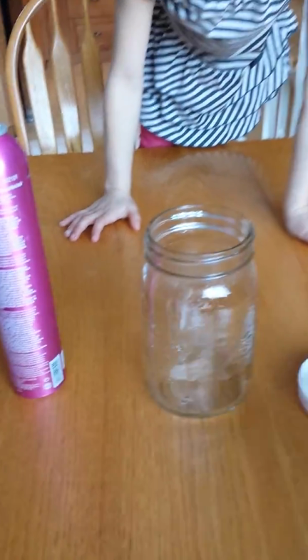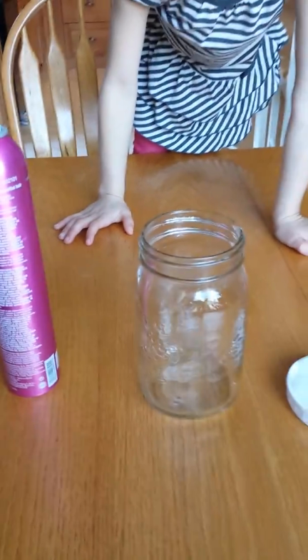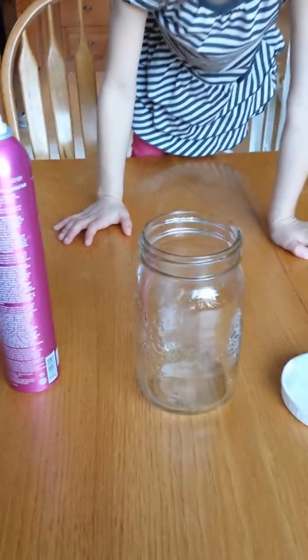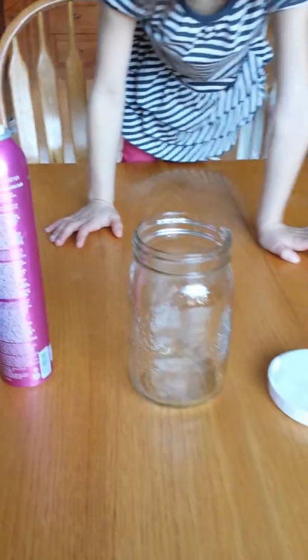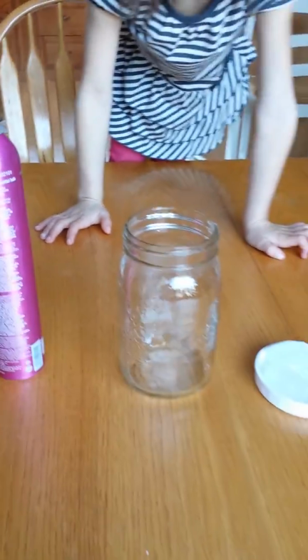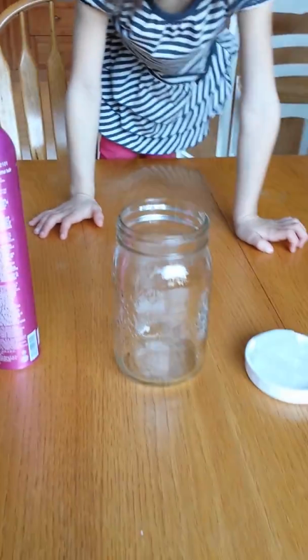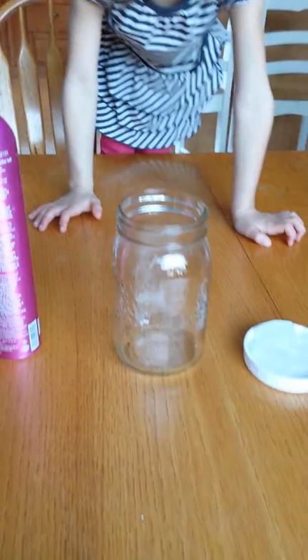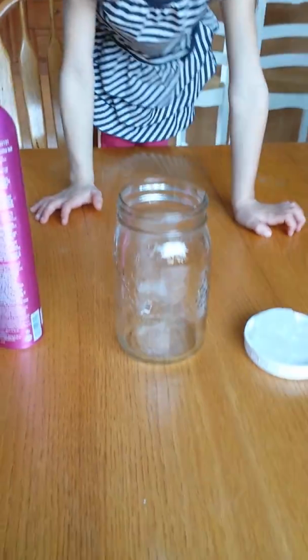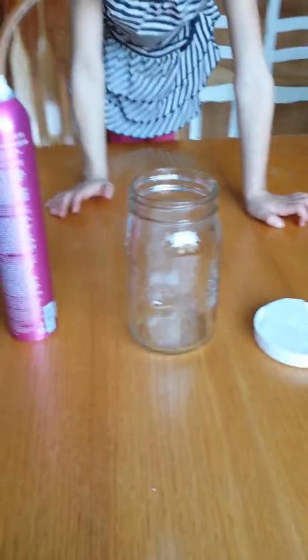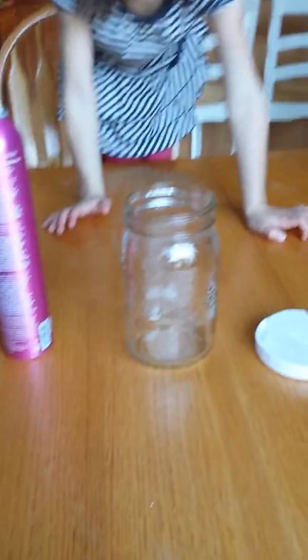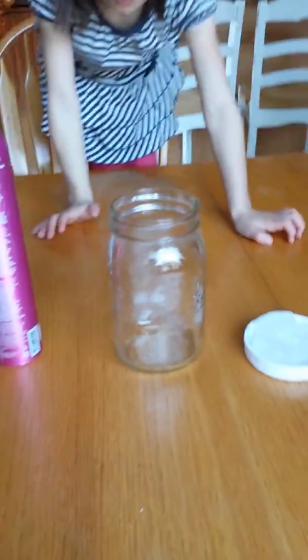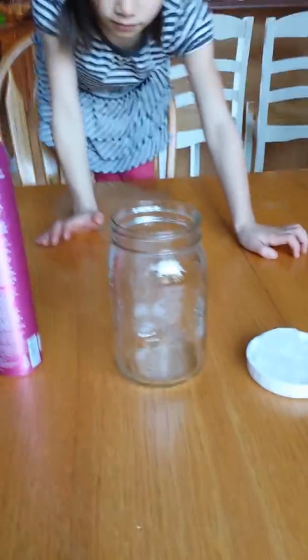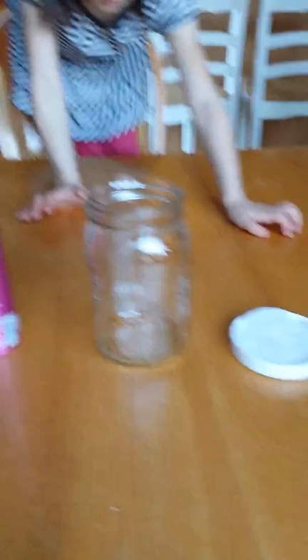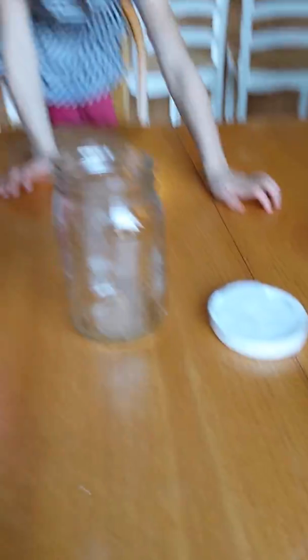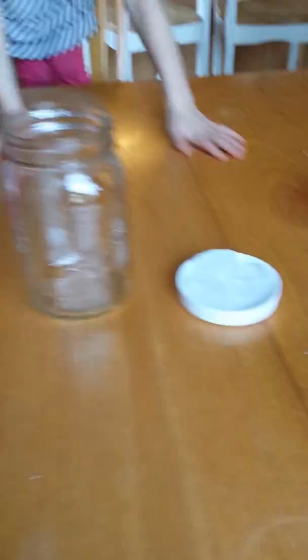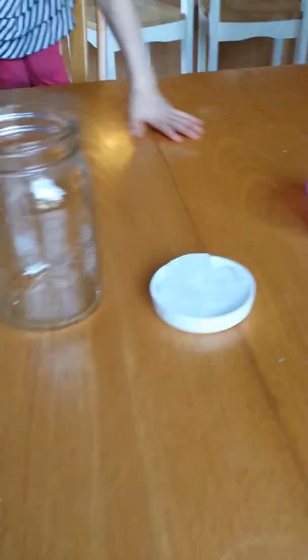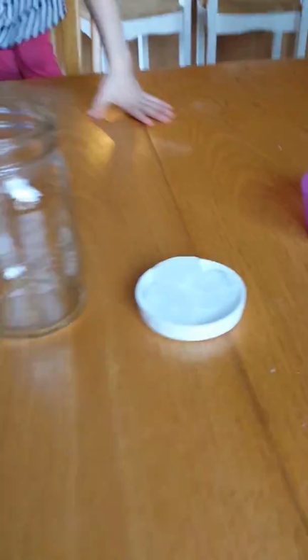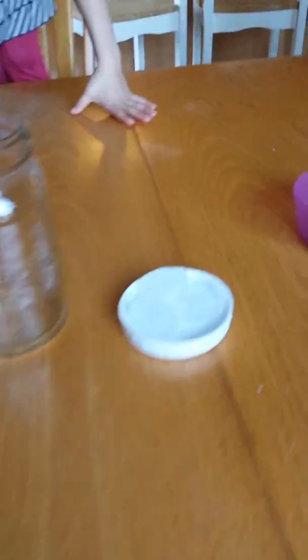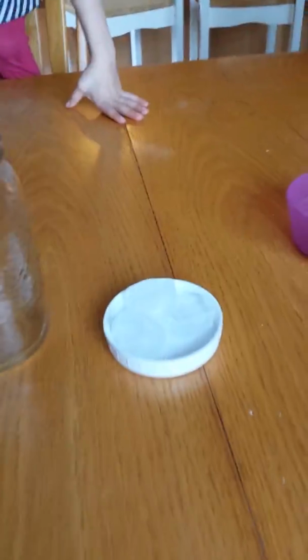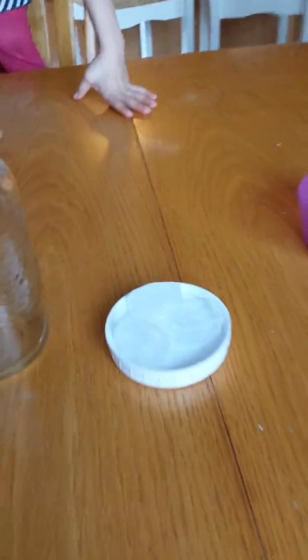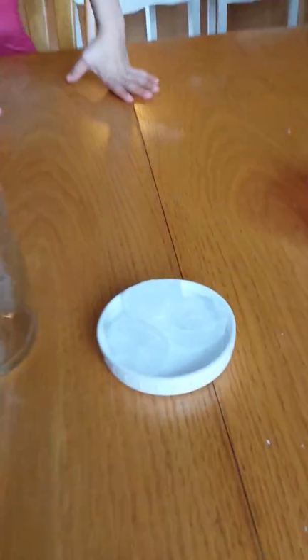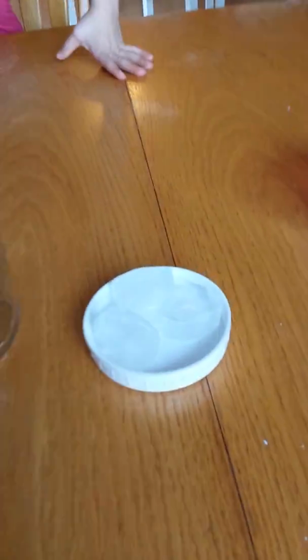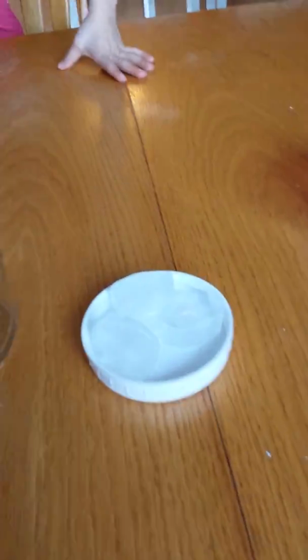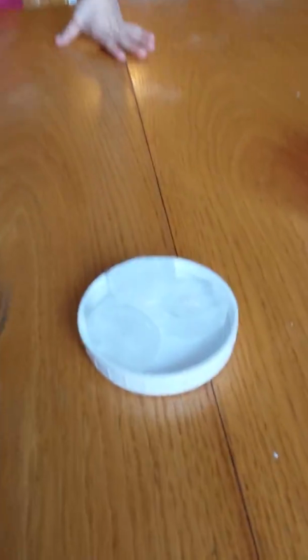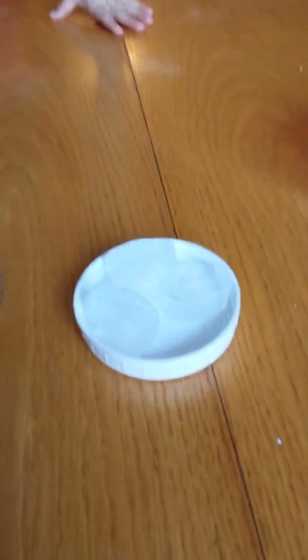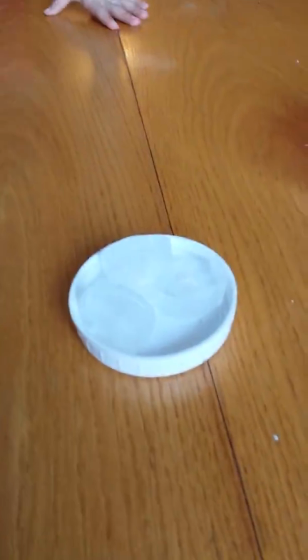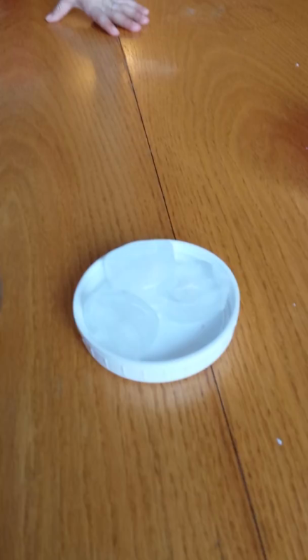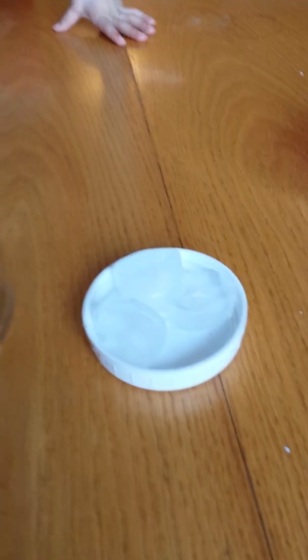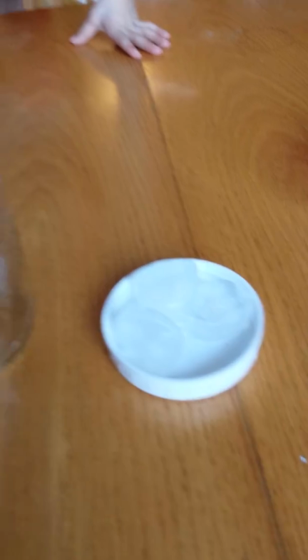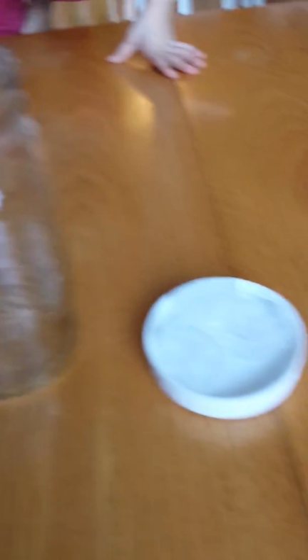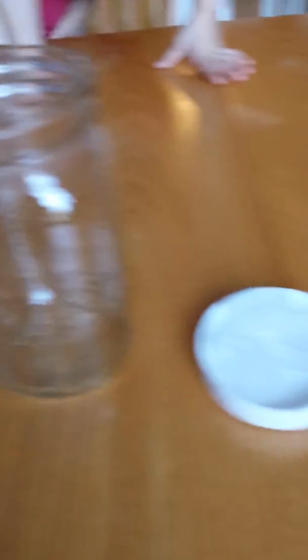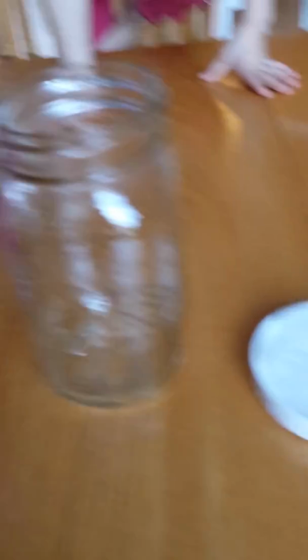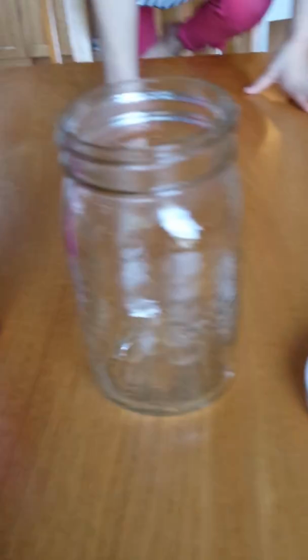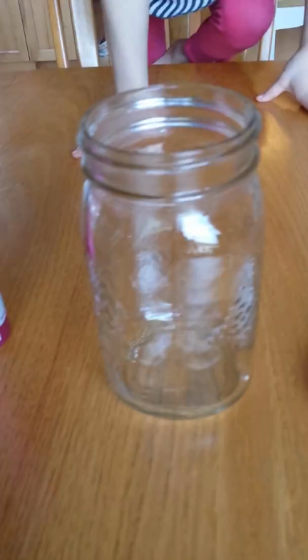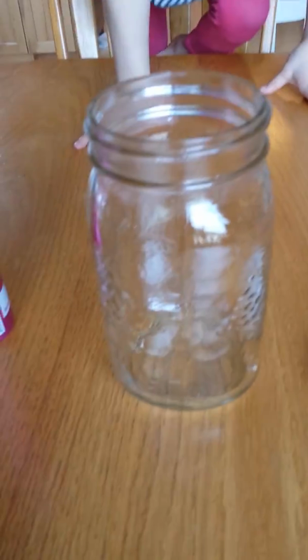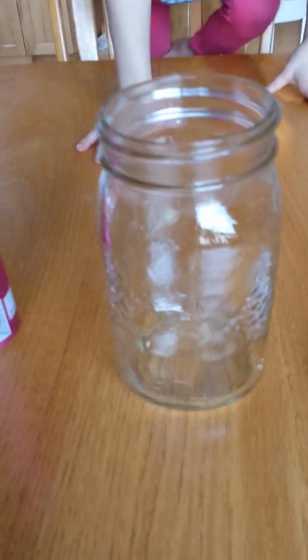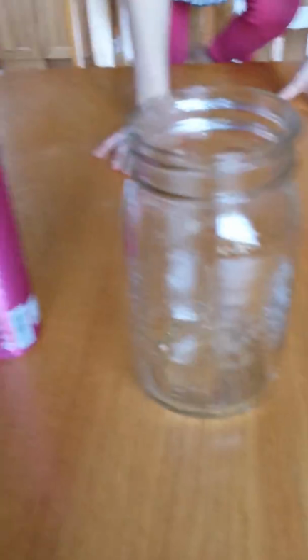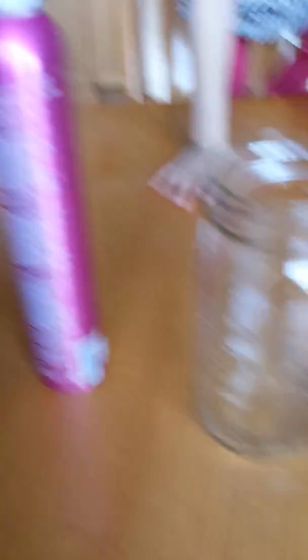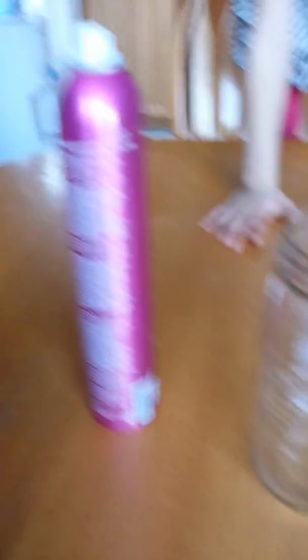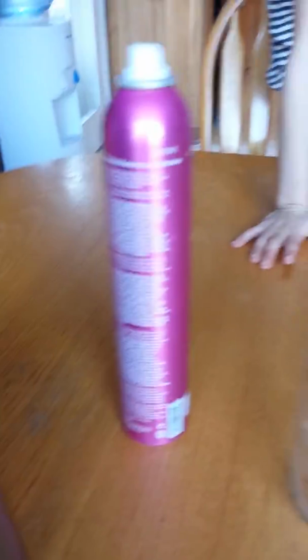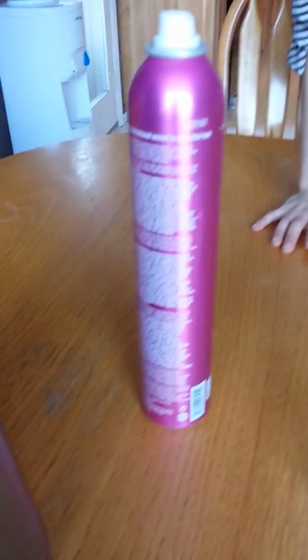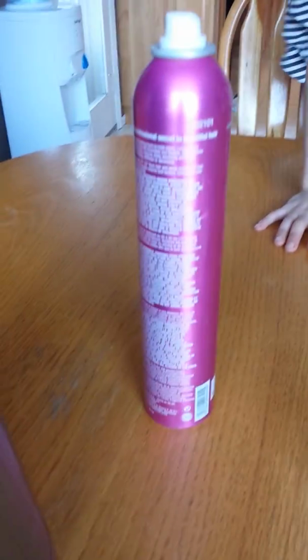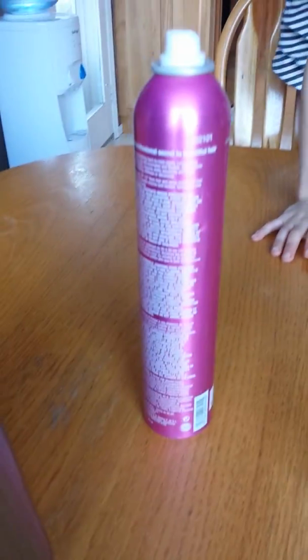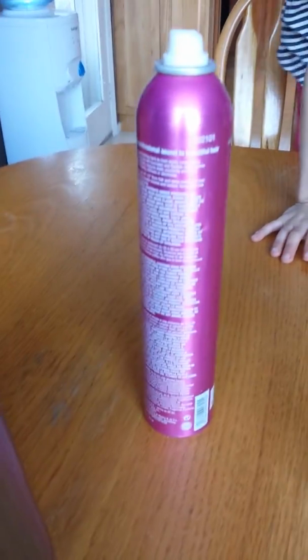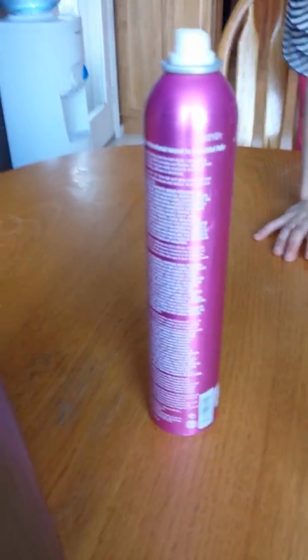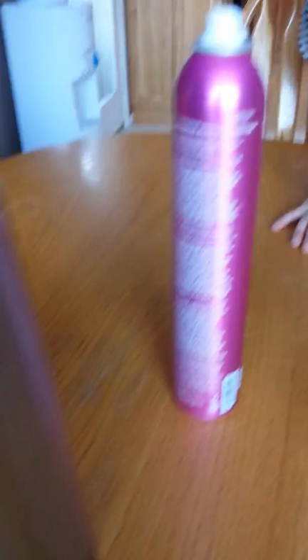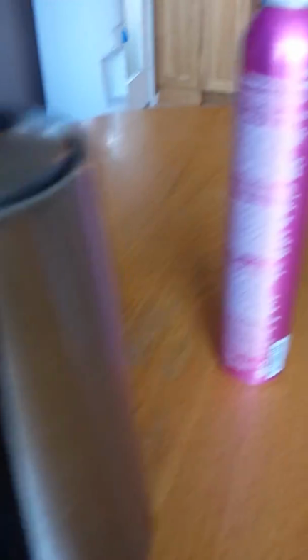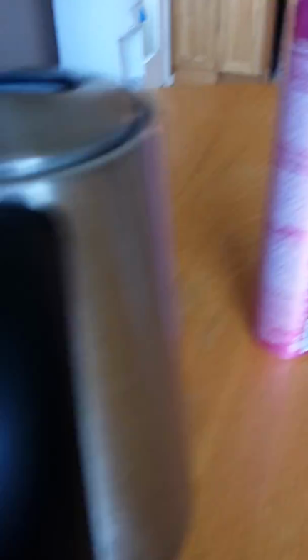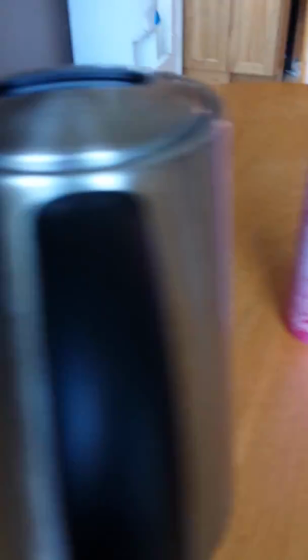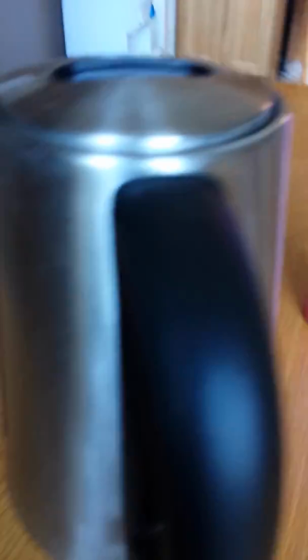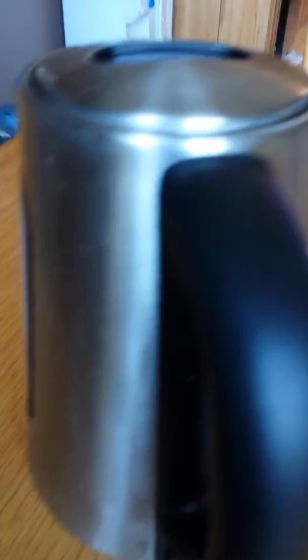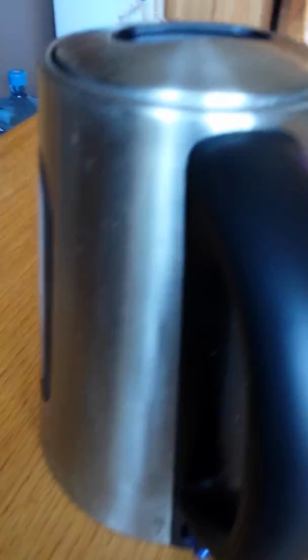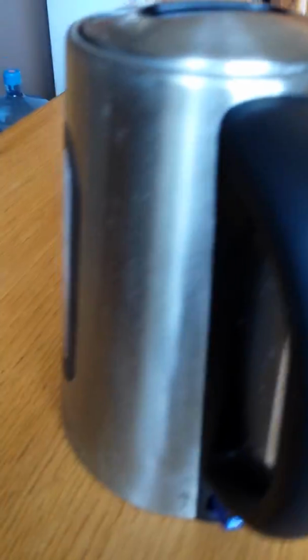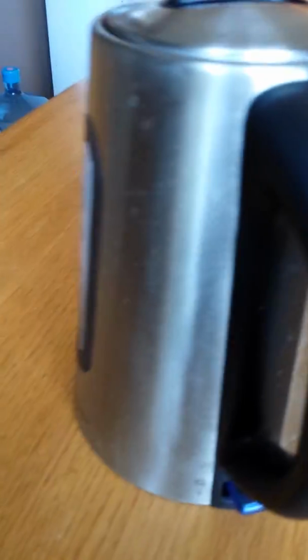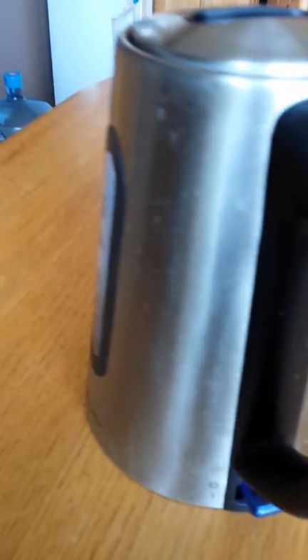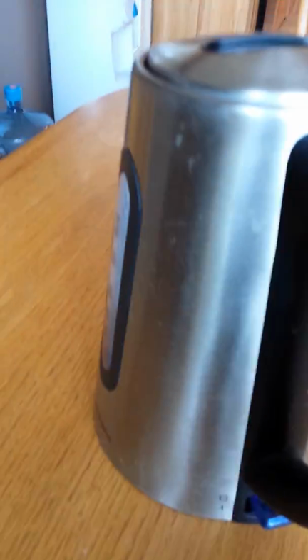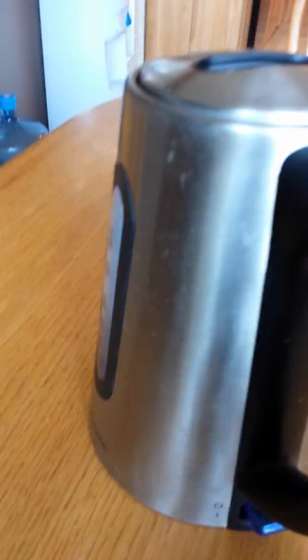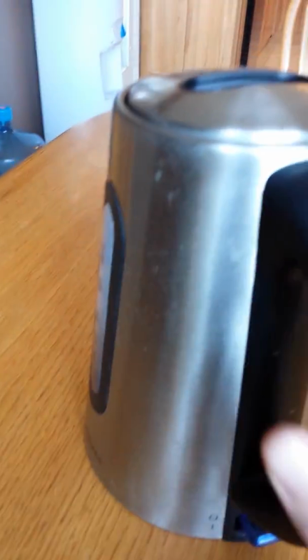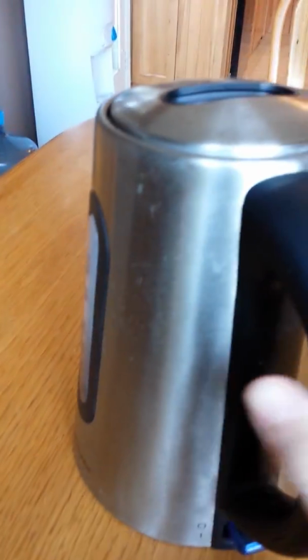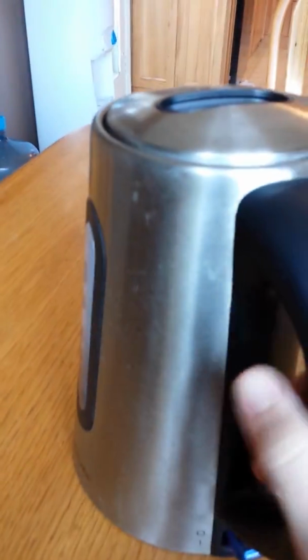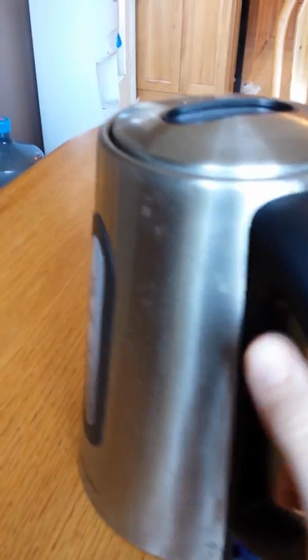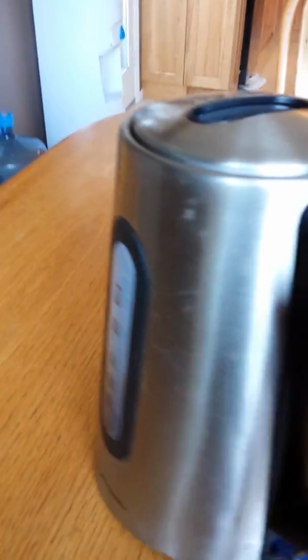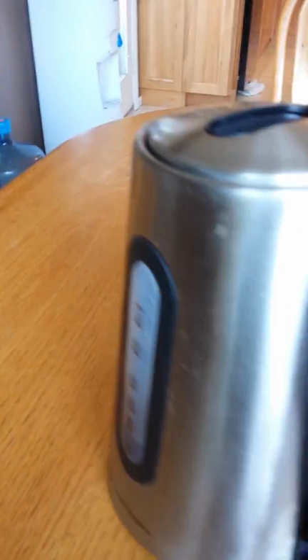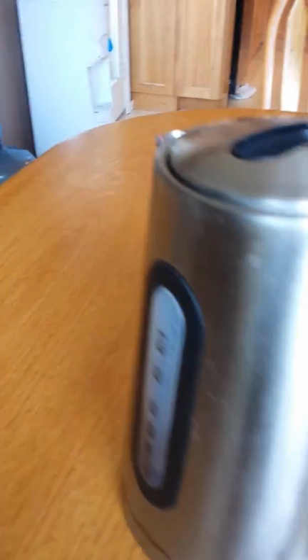We're going to make a cloud. So we have our ice cubes, our jar, our hairspray, and our boiling water.